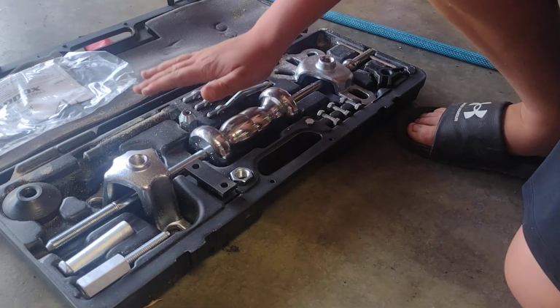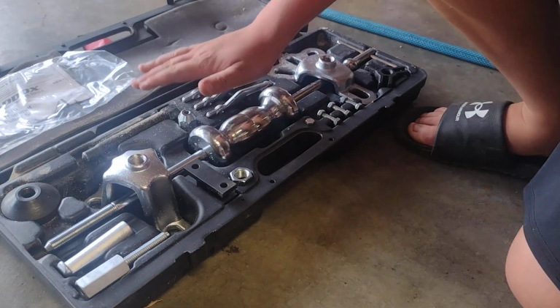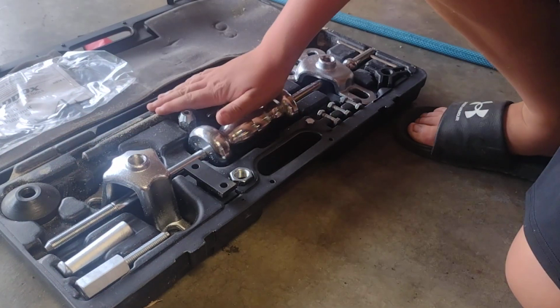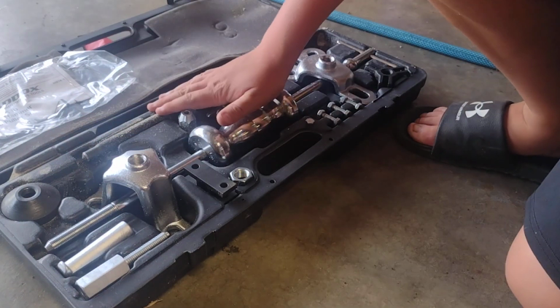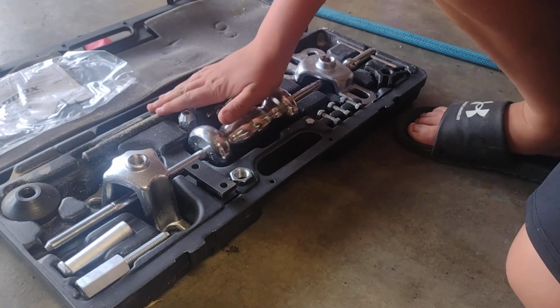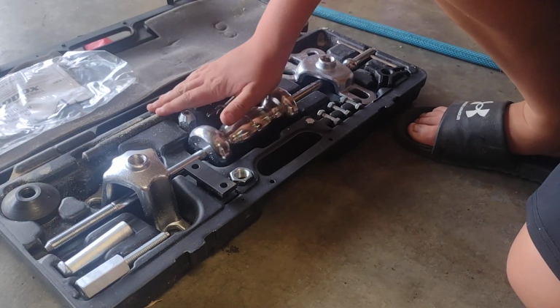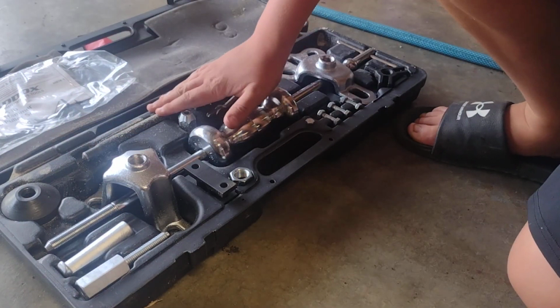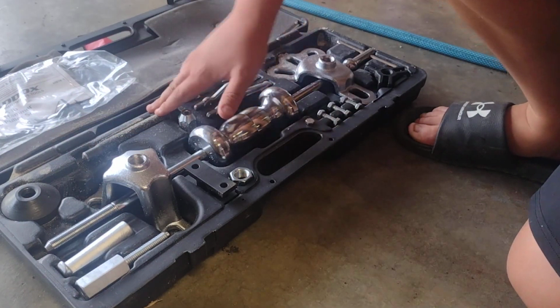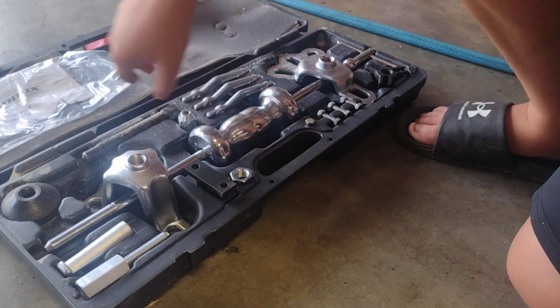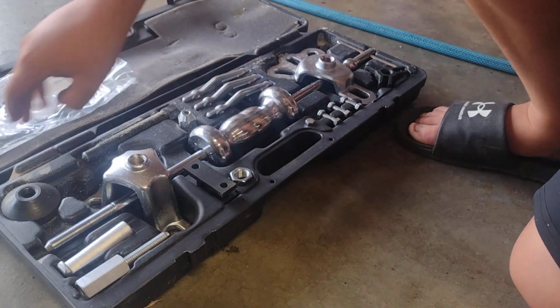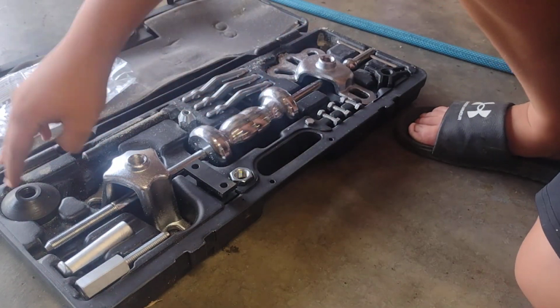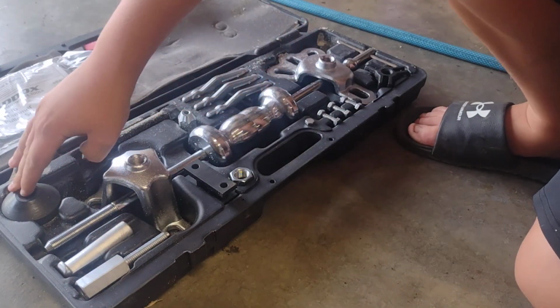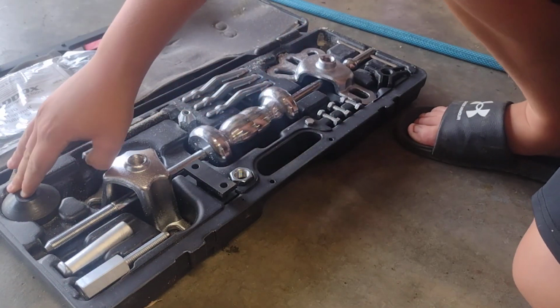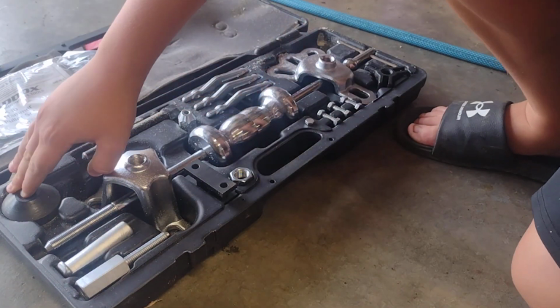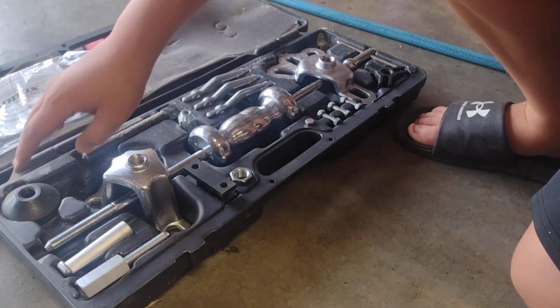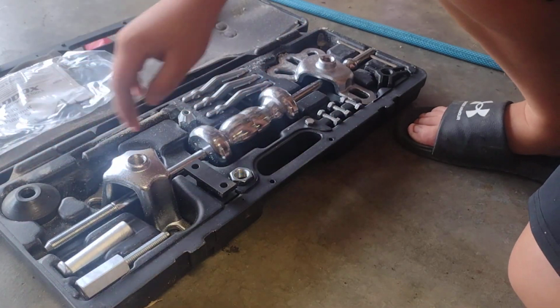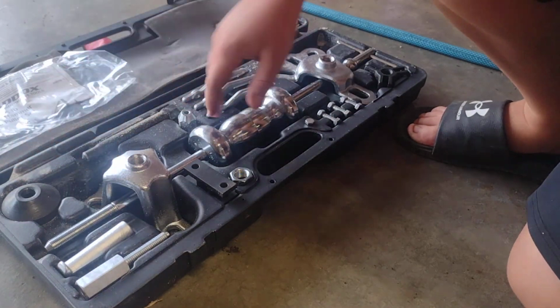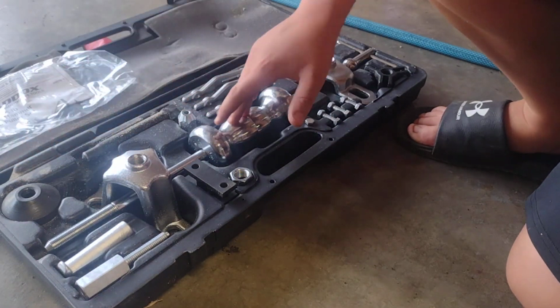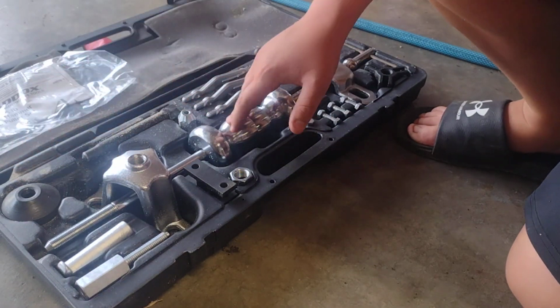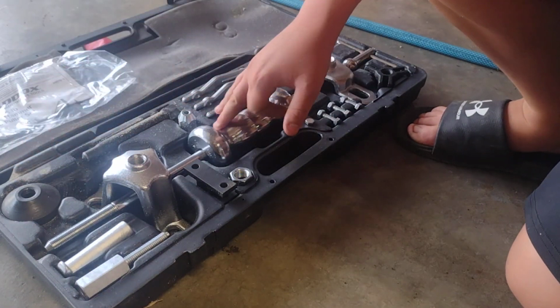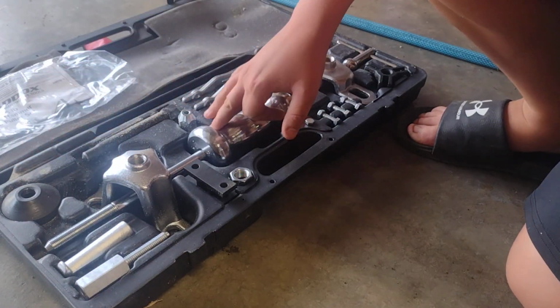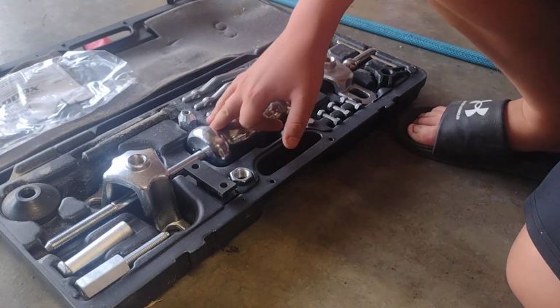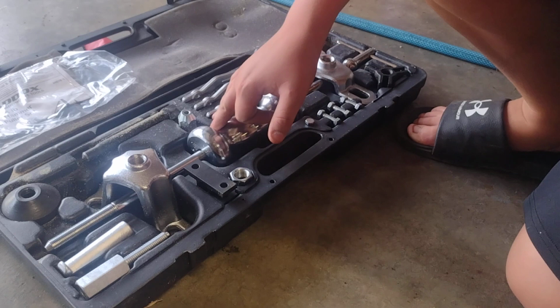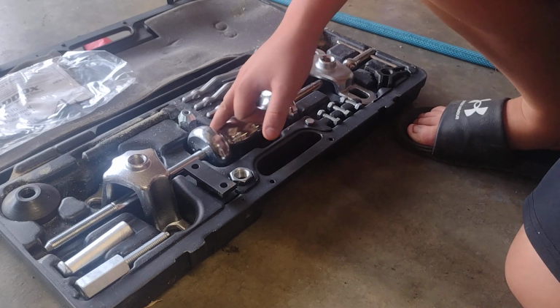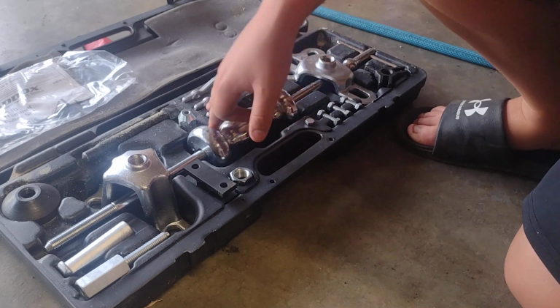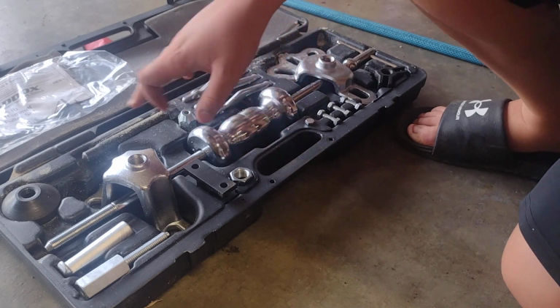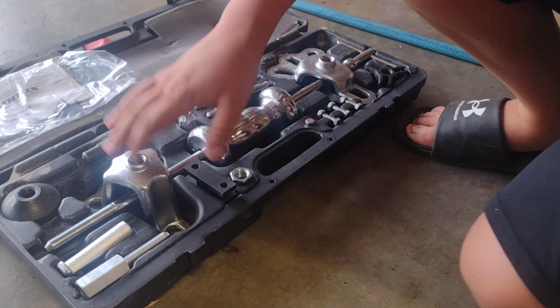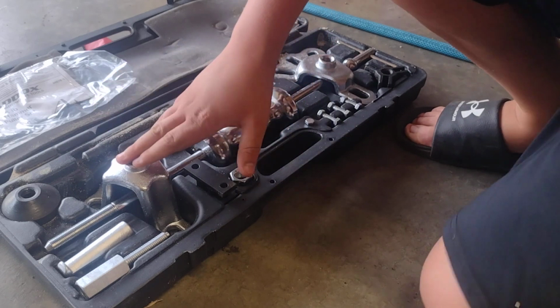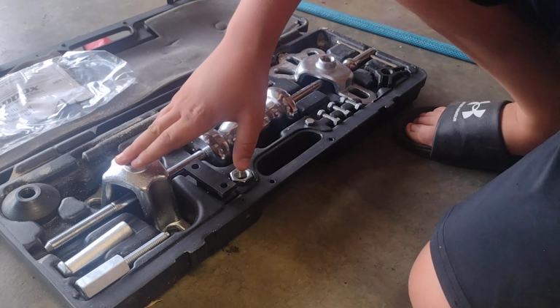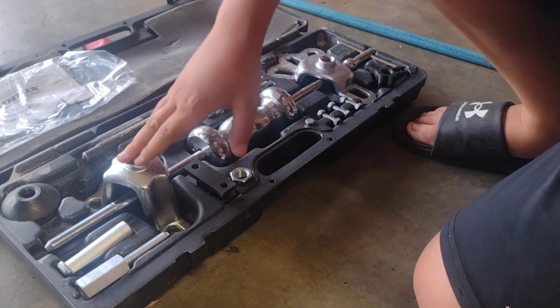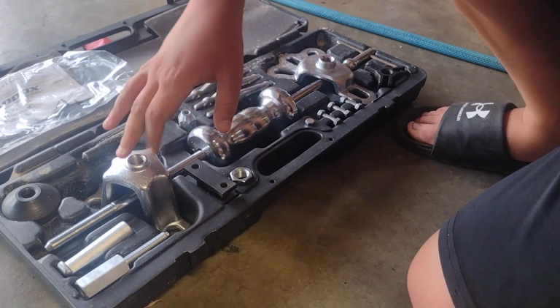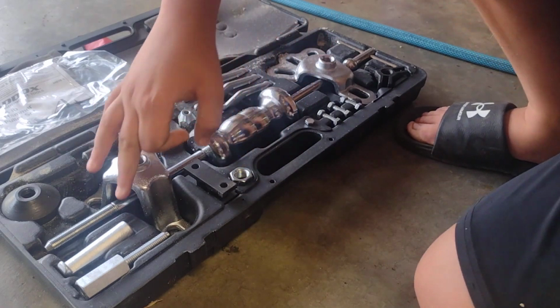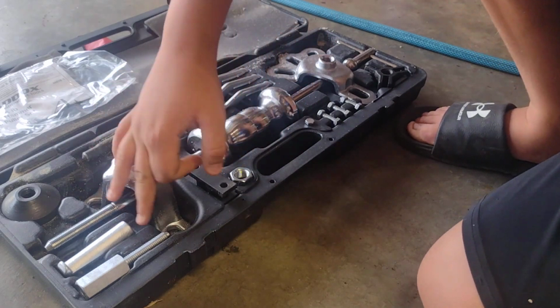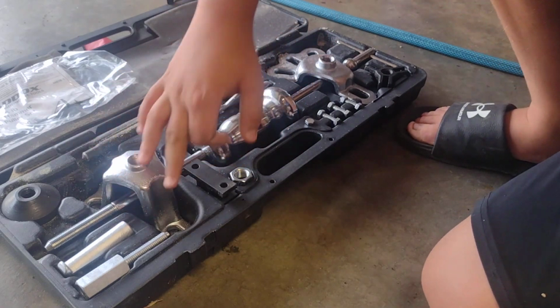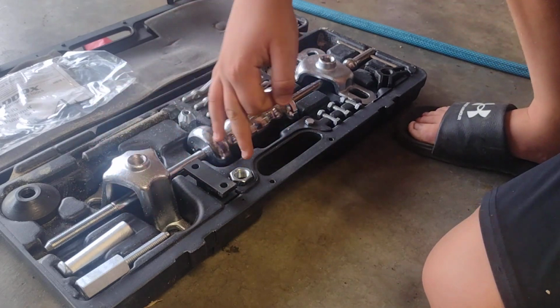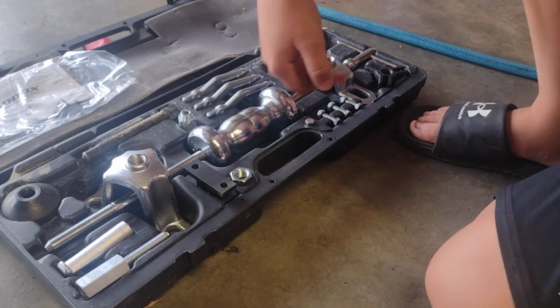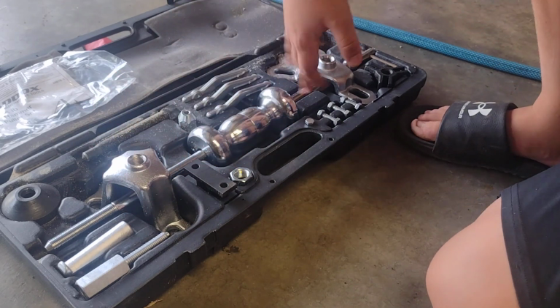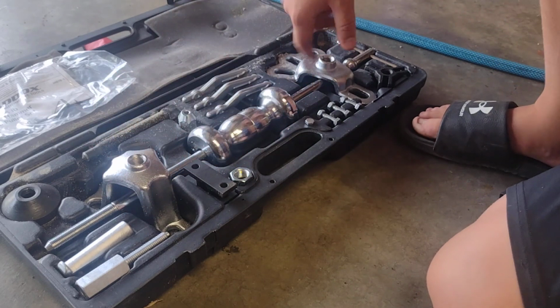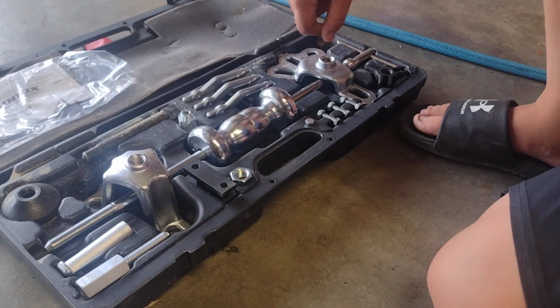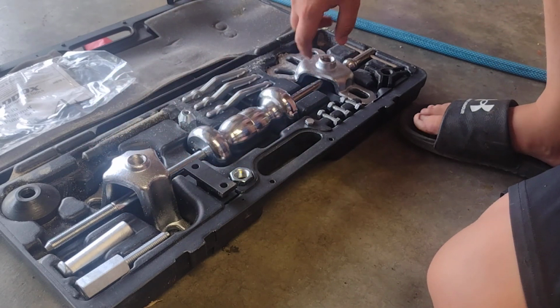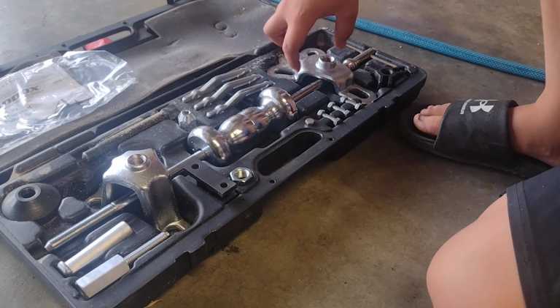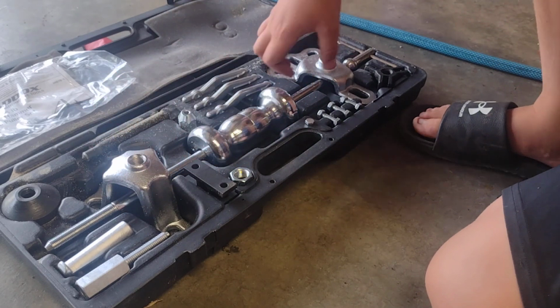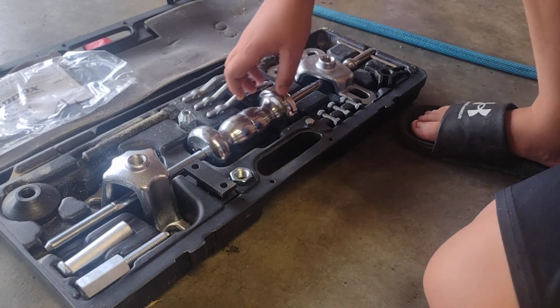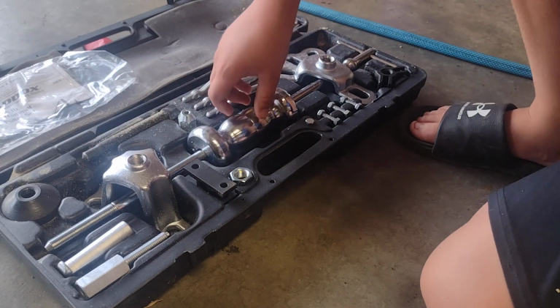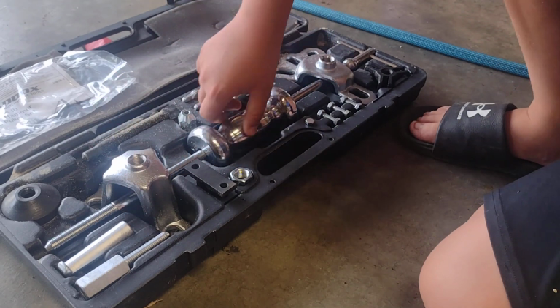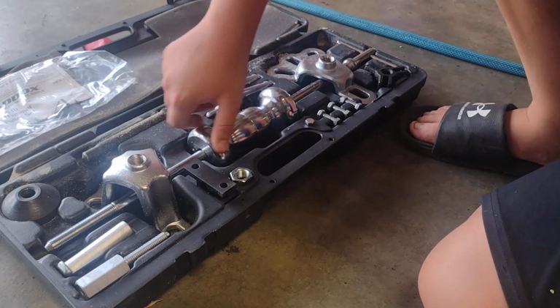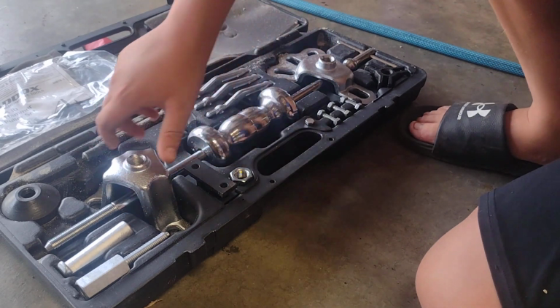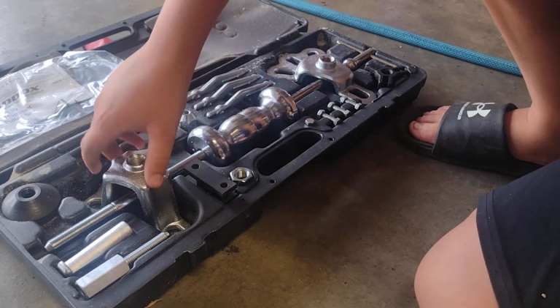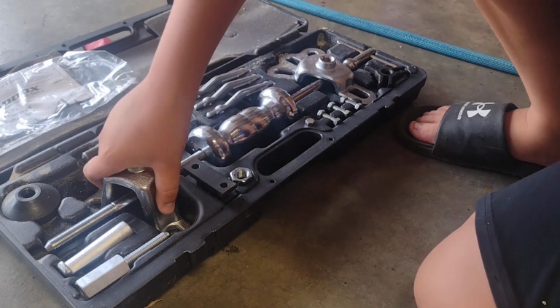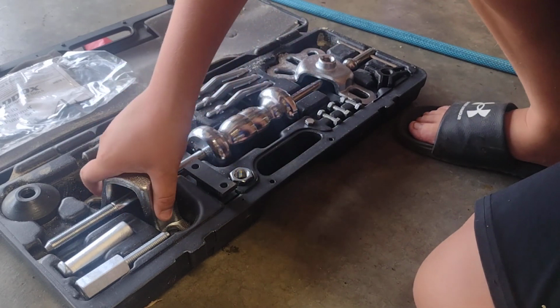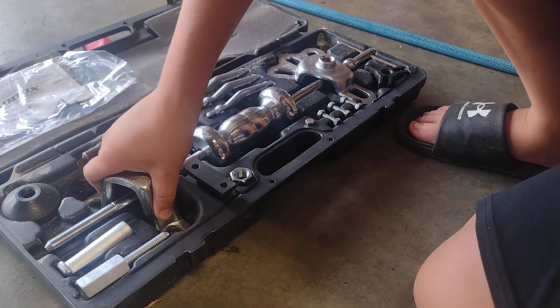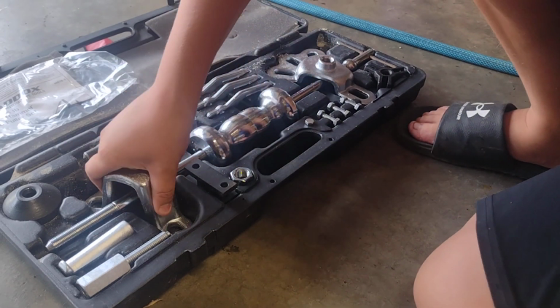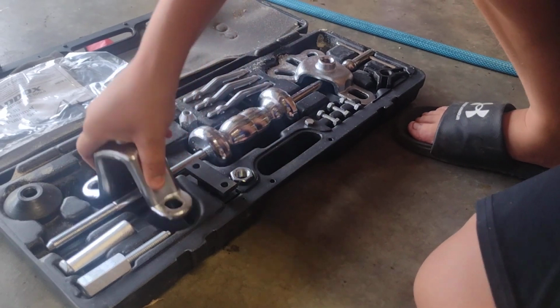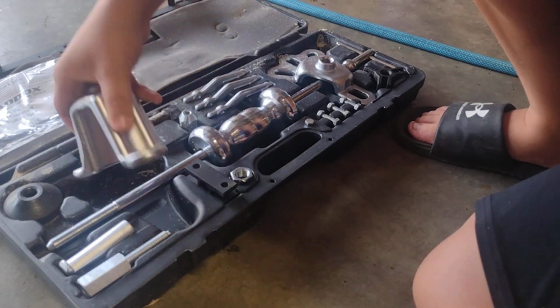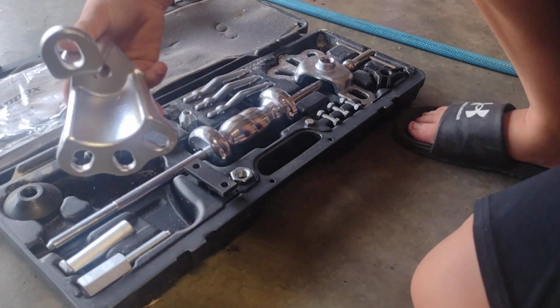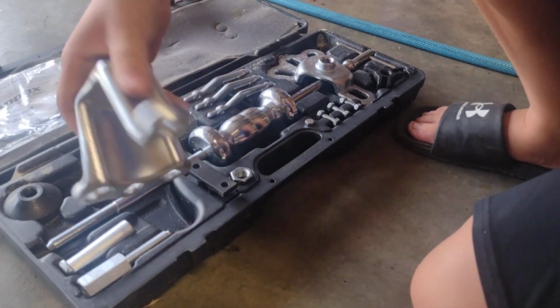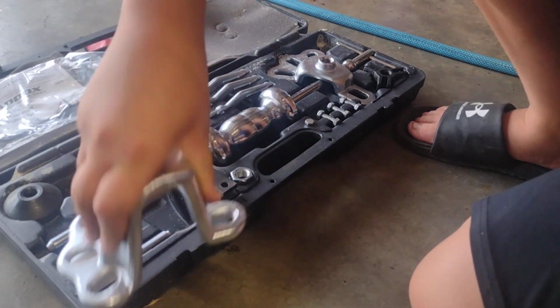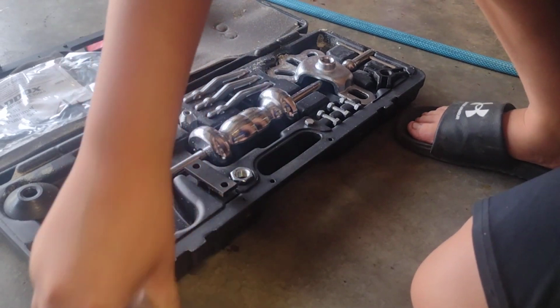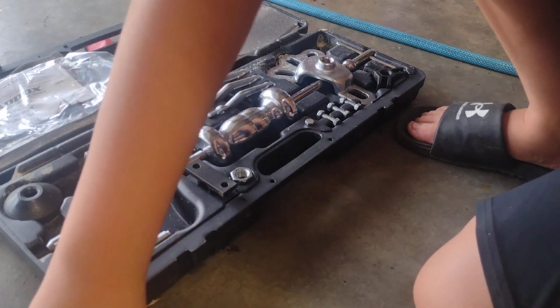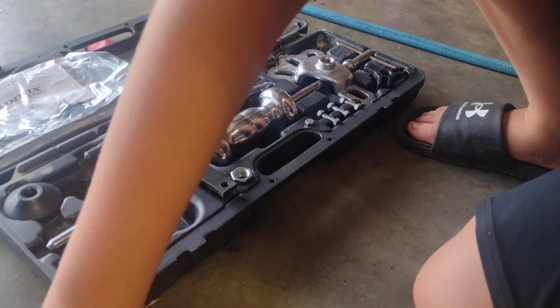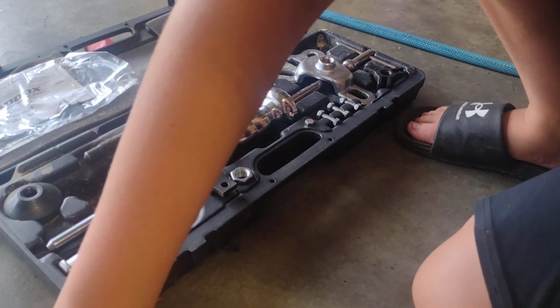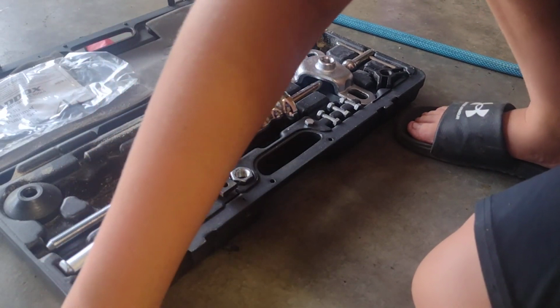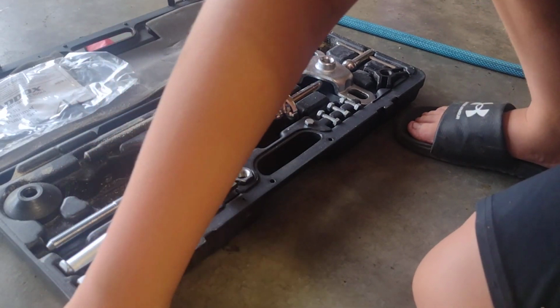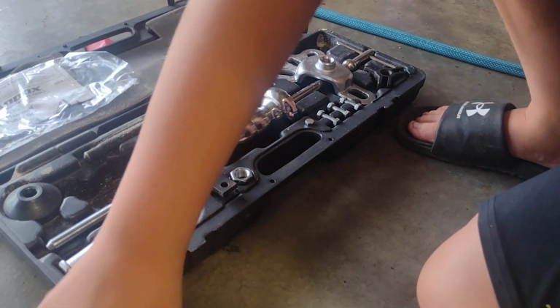You have your puller for sliding. This slides back and forth onto this. Put all that together, so let's put this thing together.